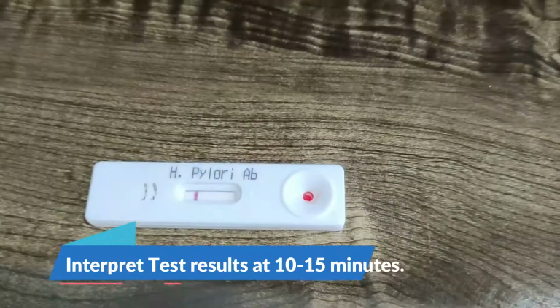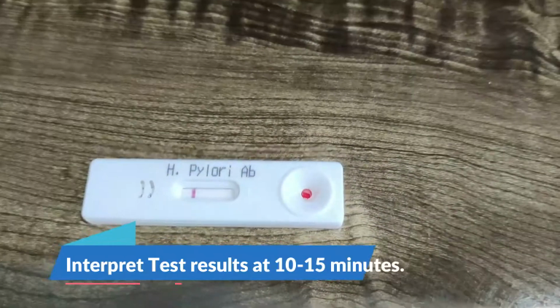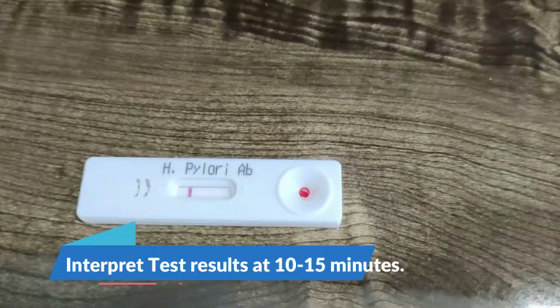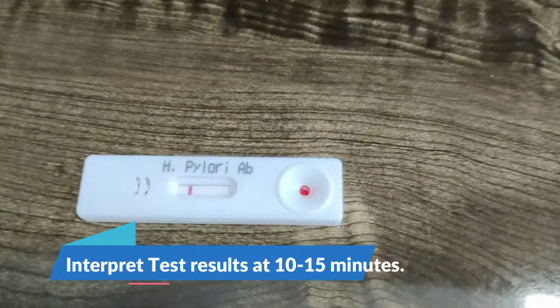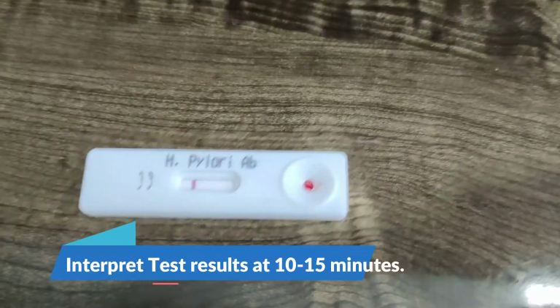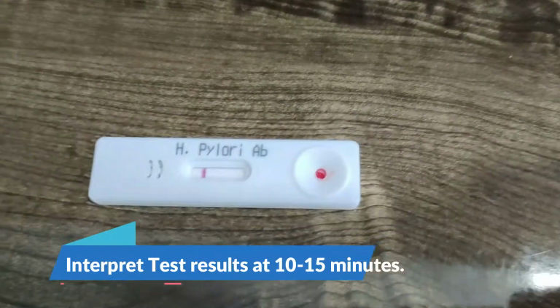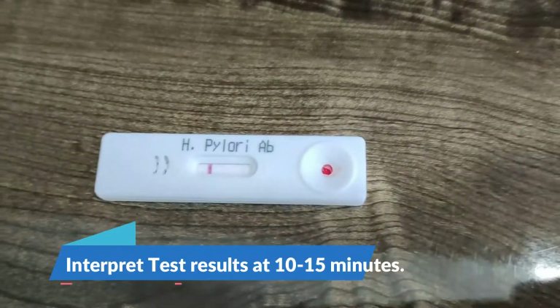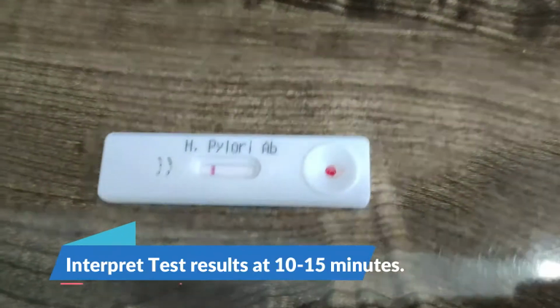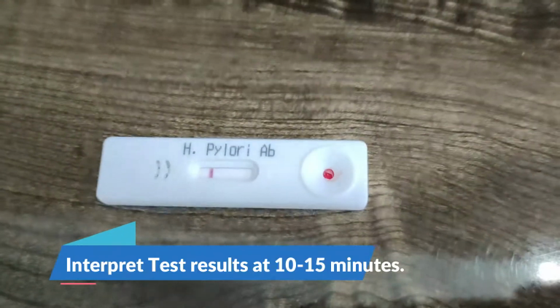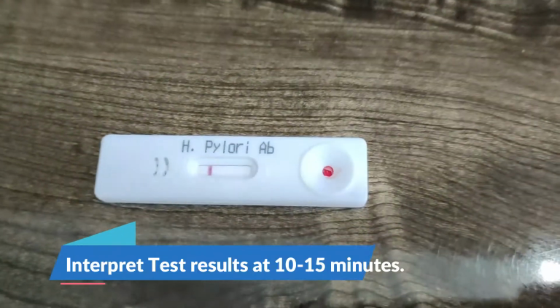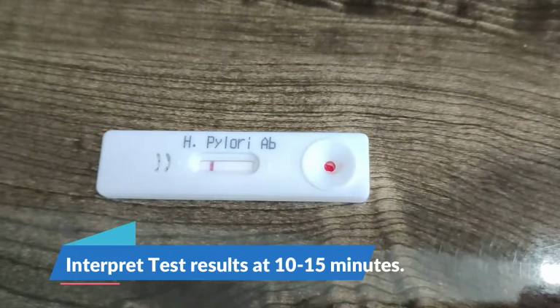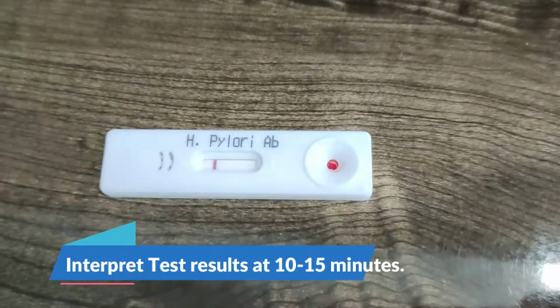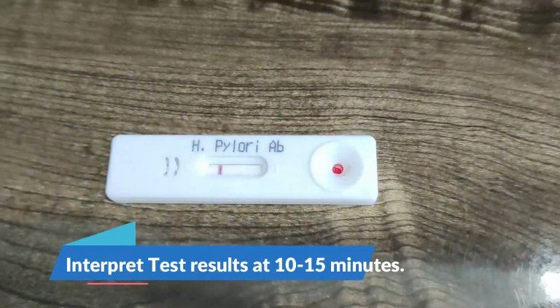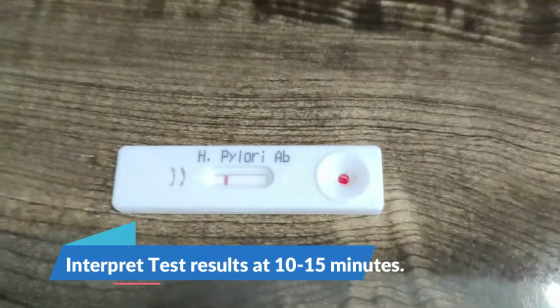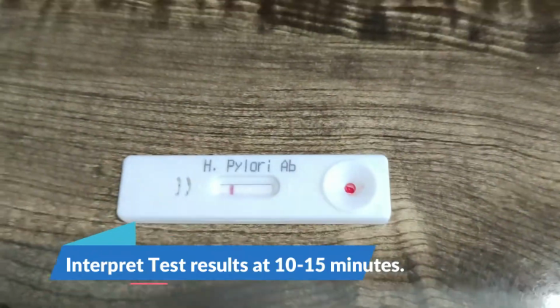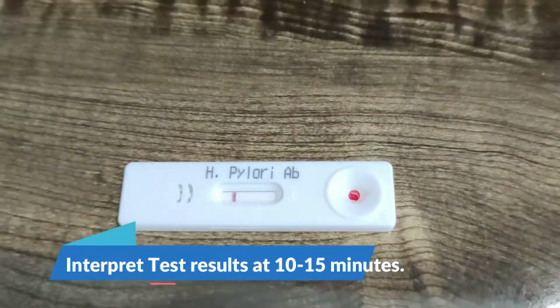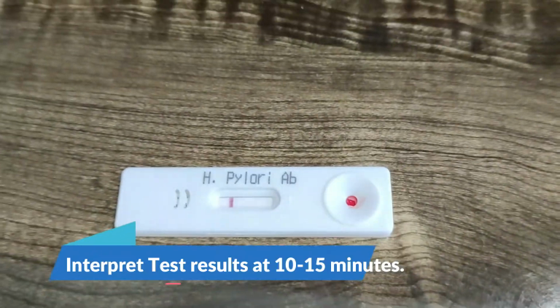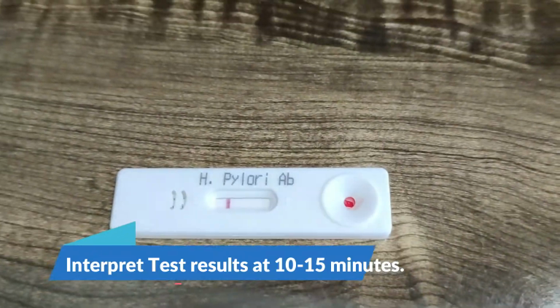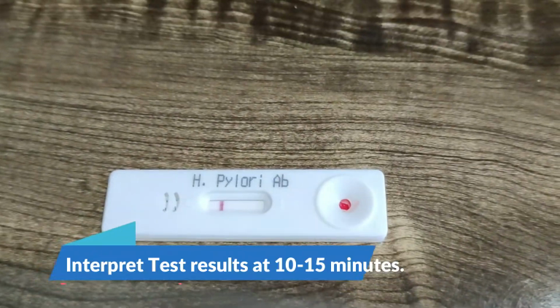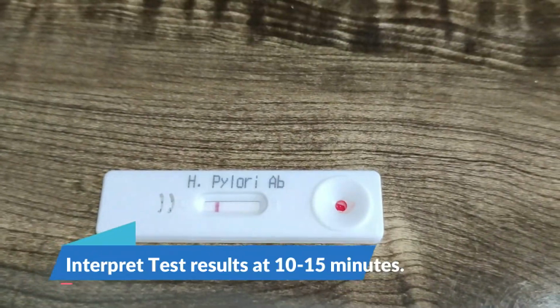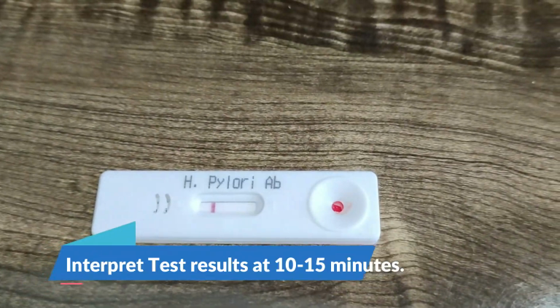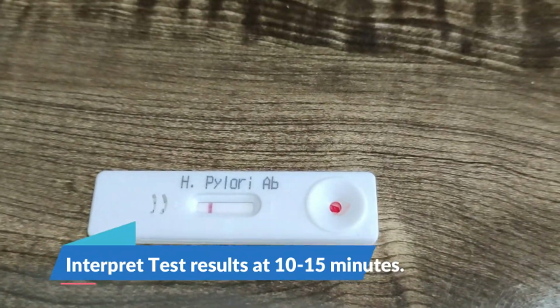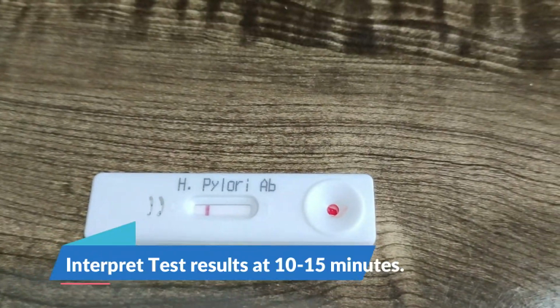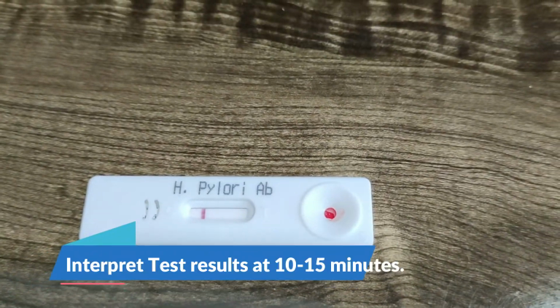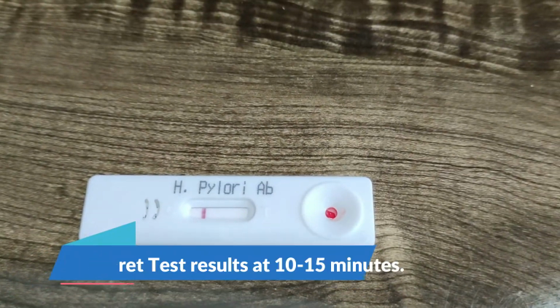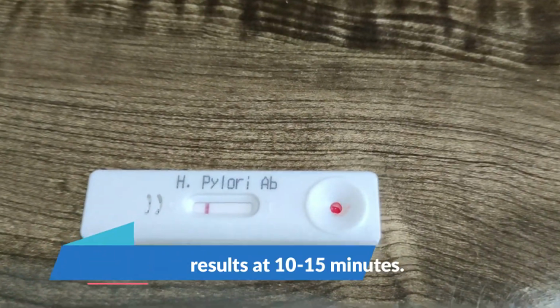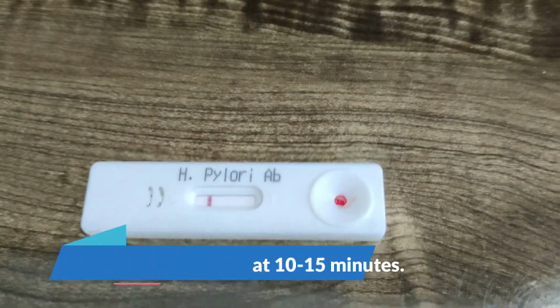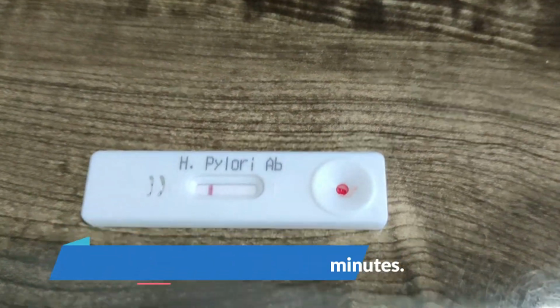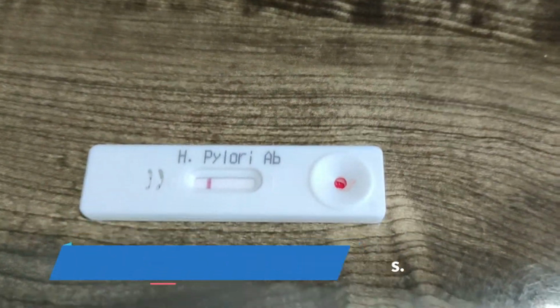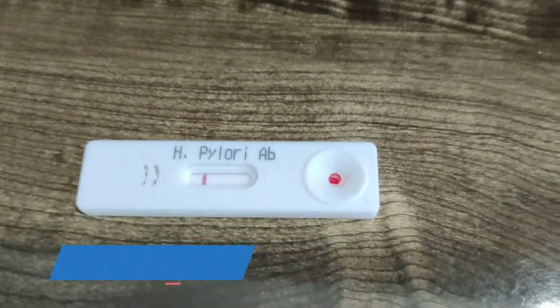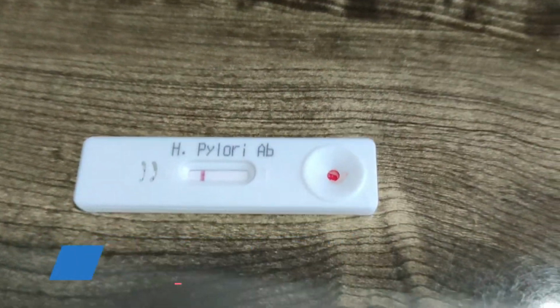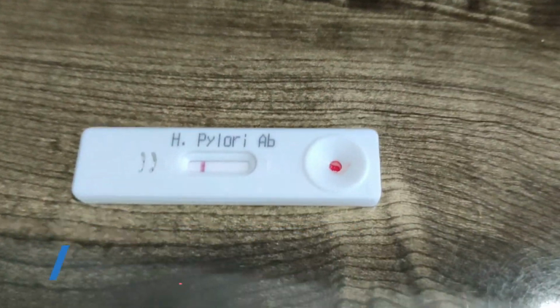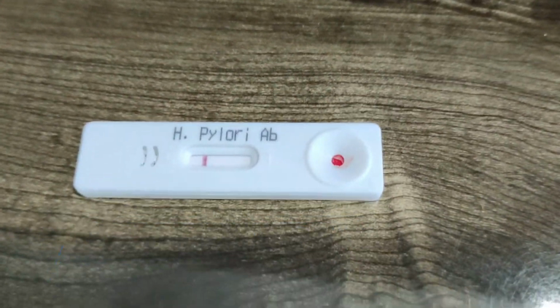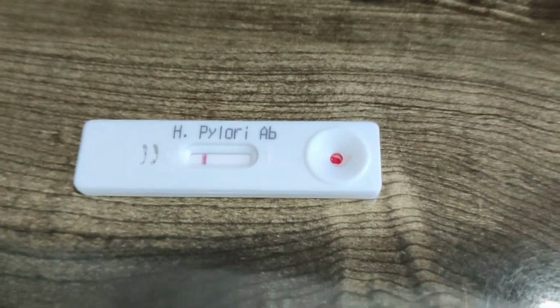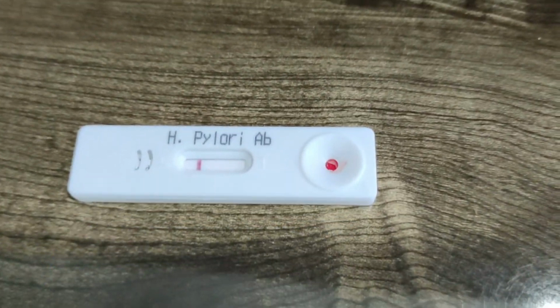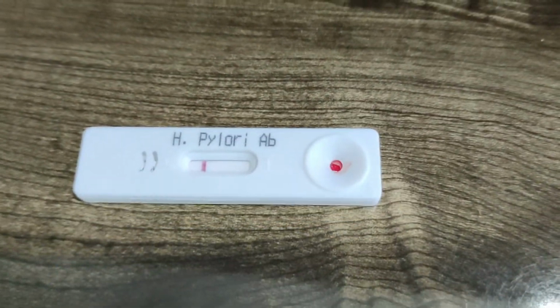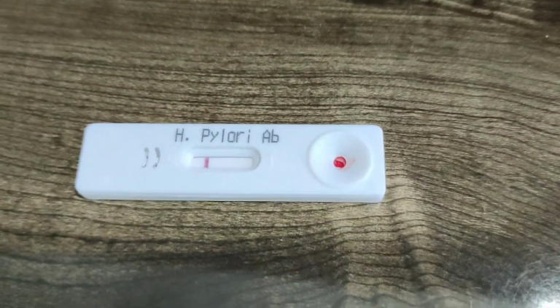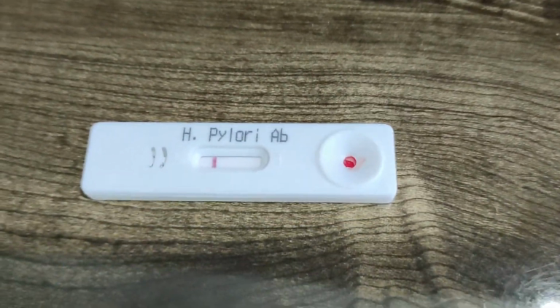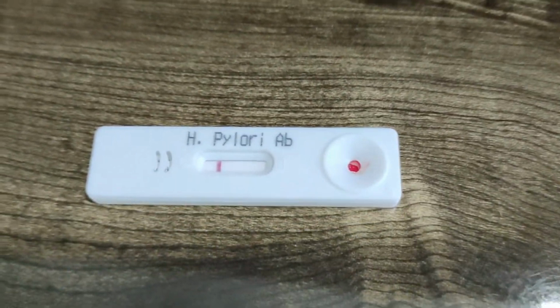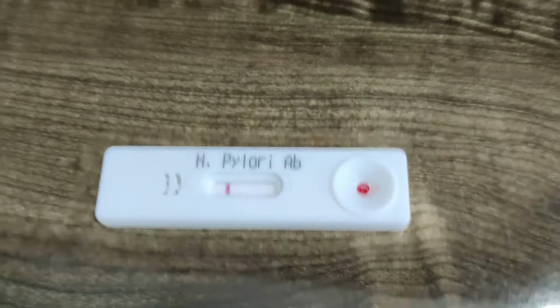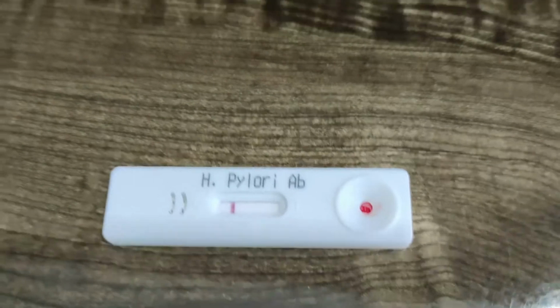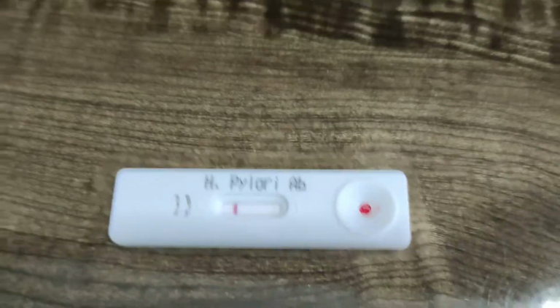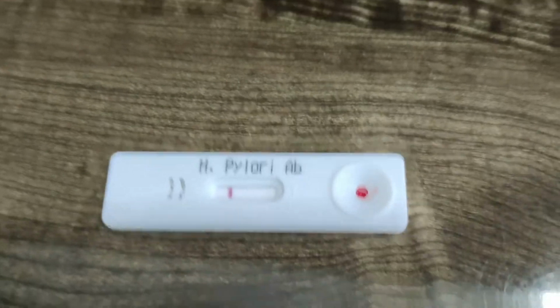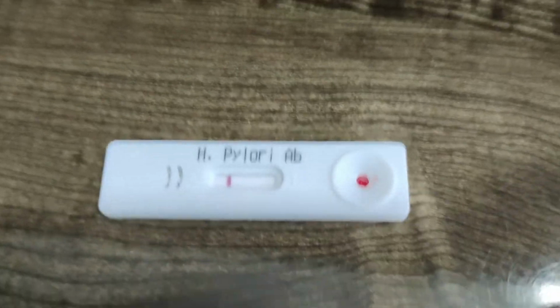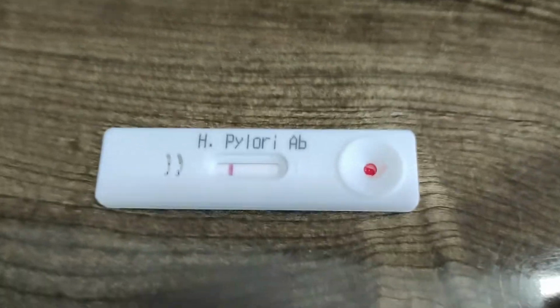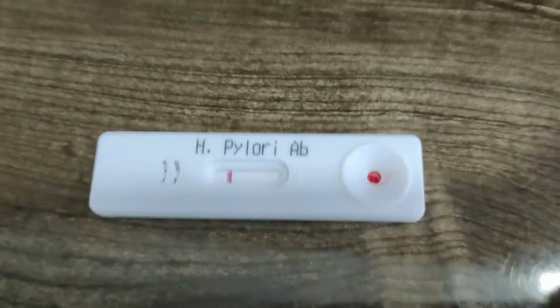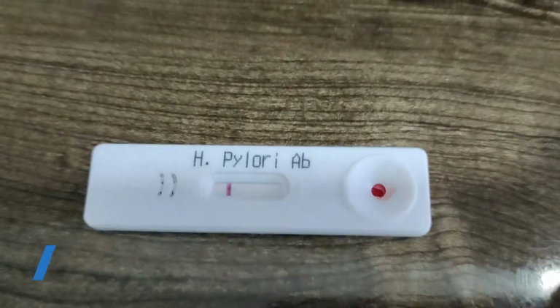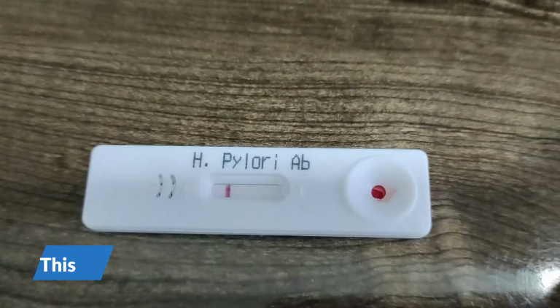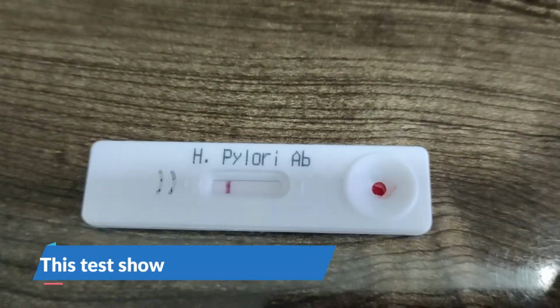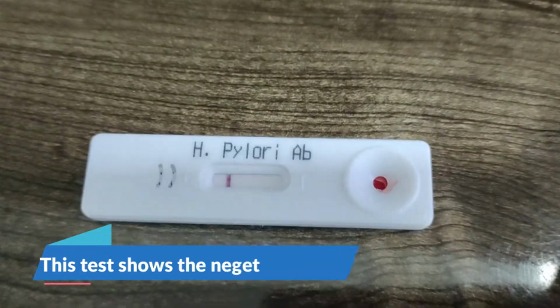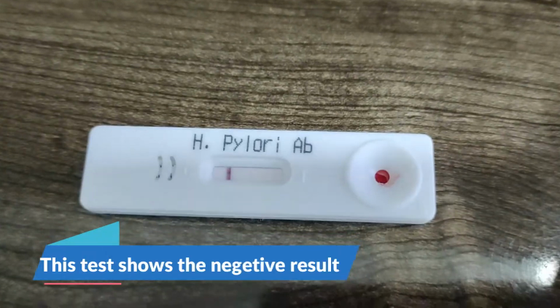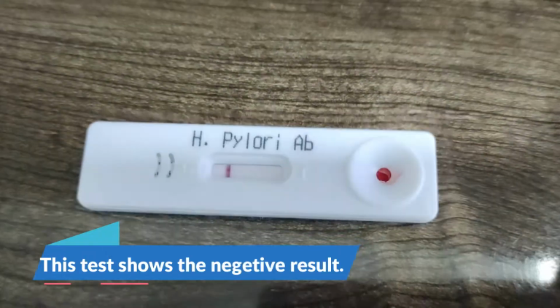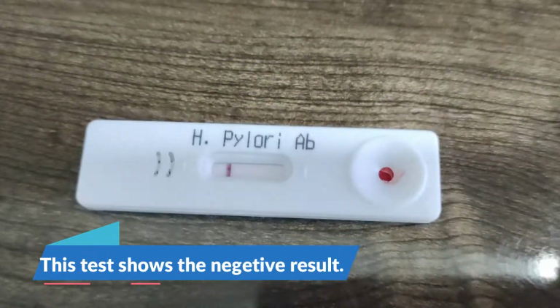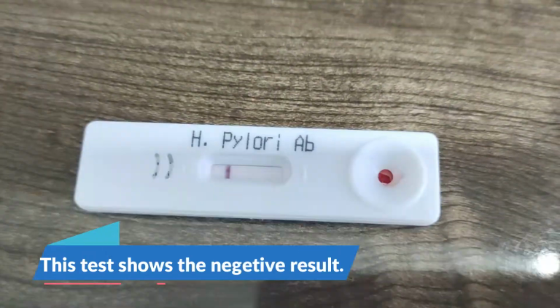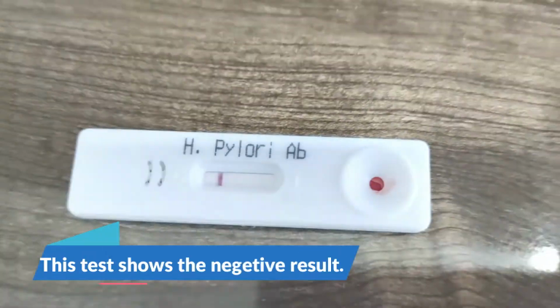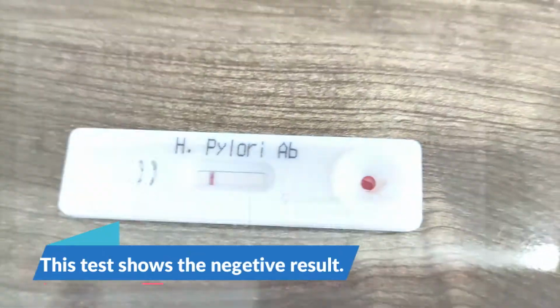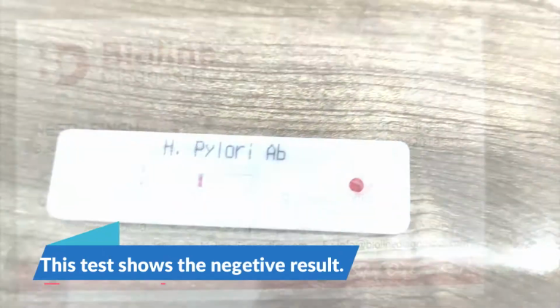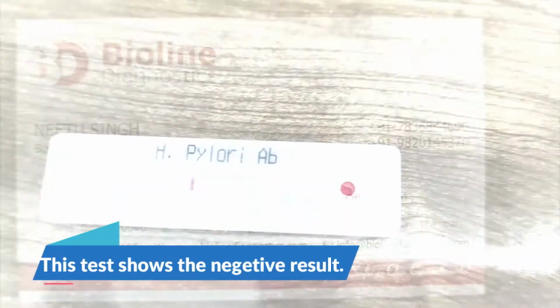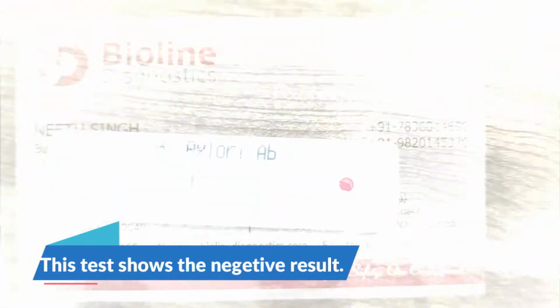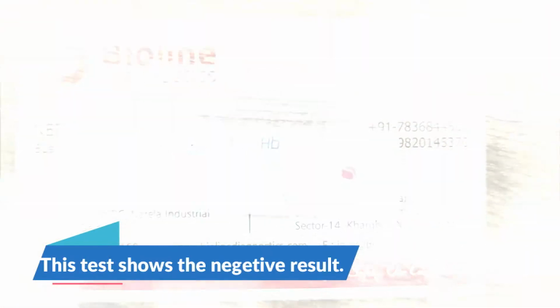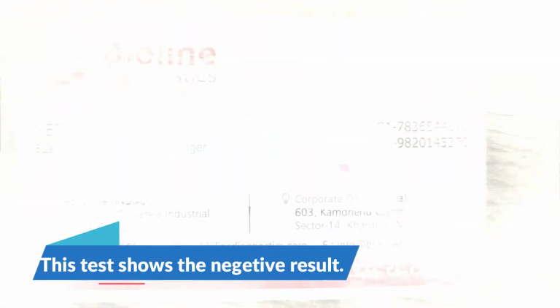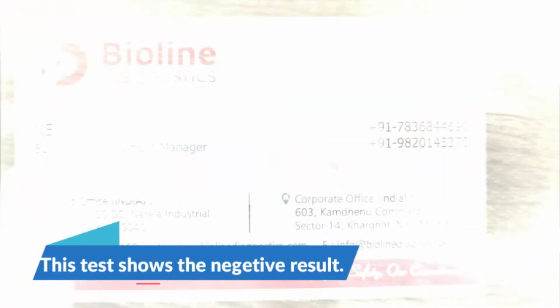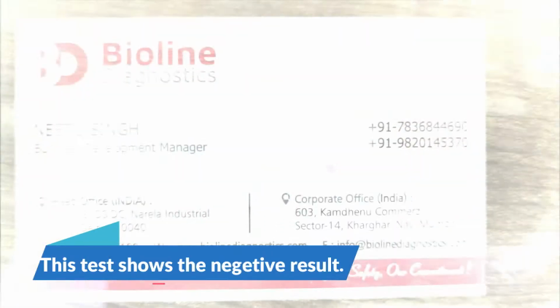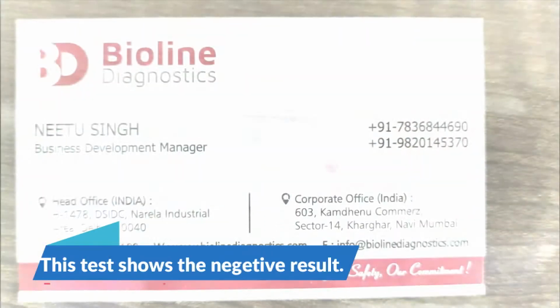Now you can see the clear band appearing on the cassette. It means it is only showing the control line.